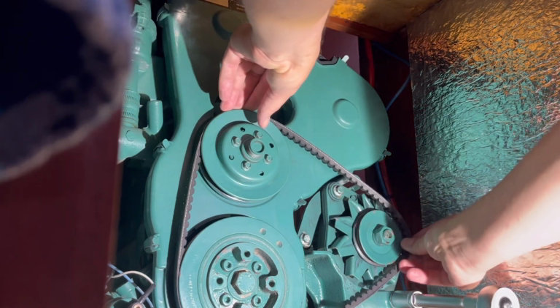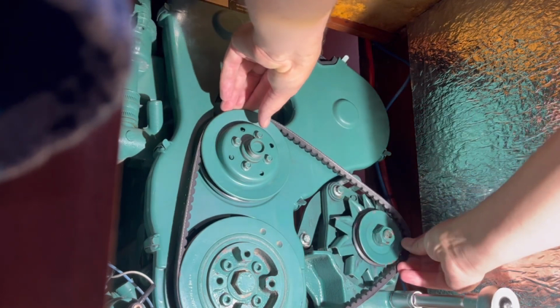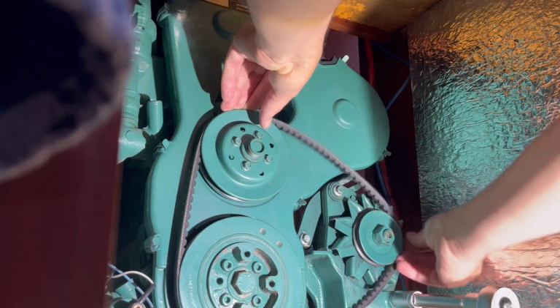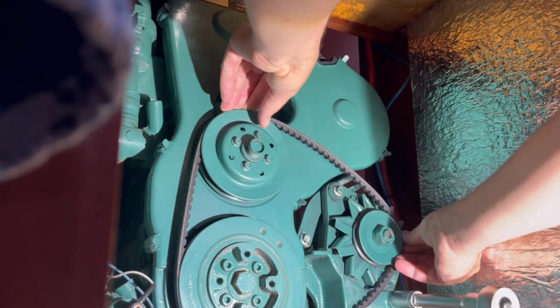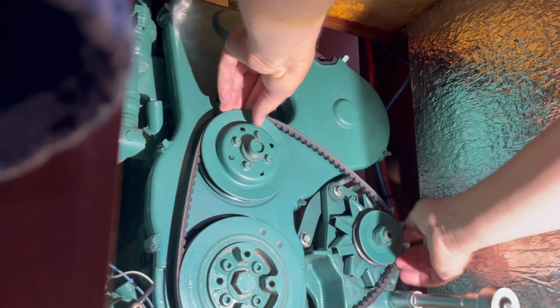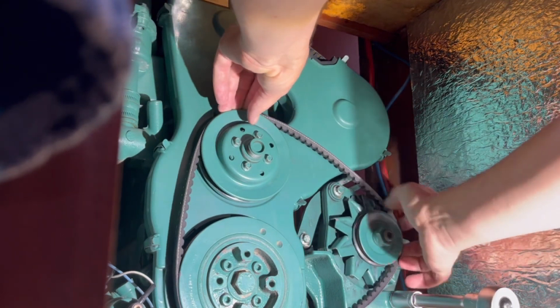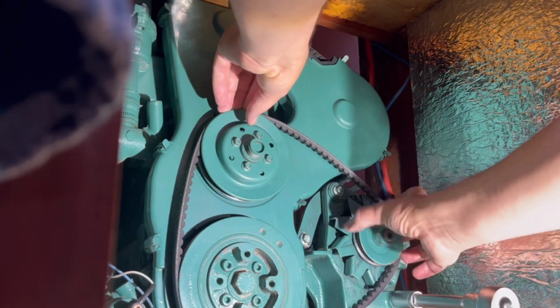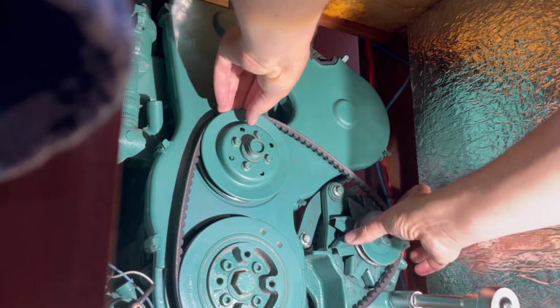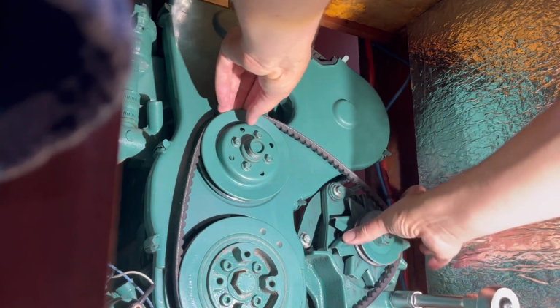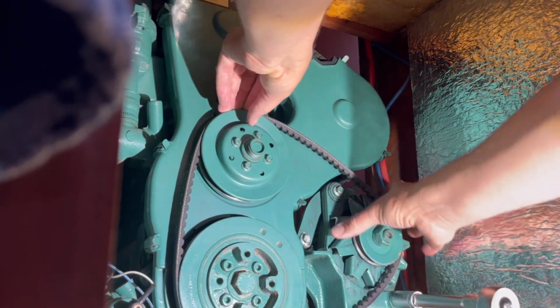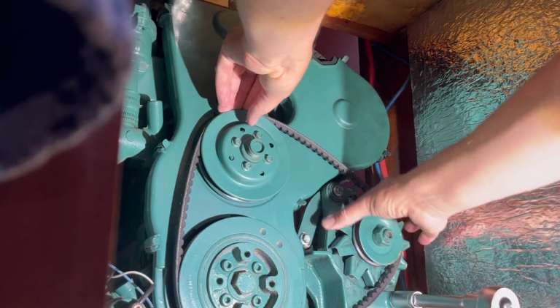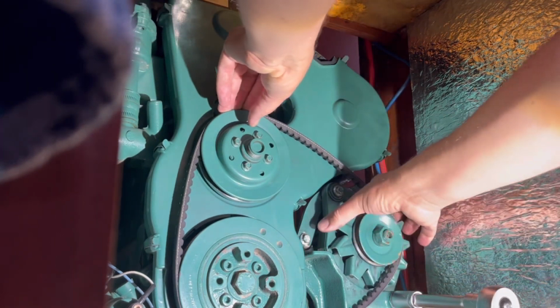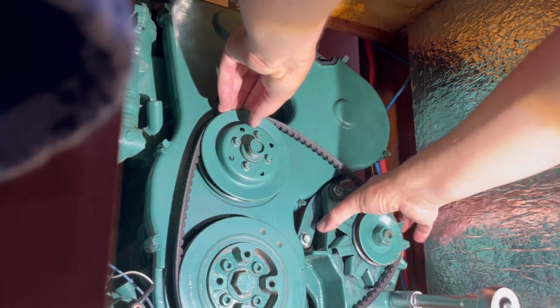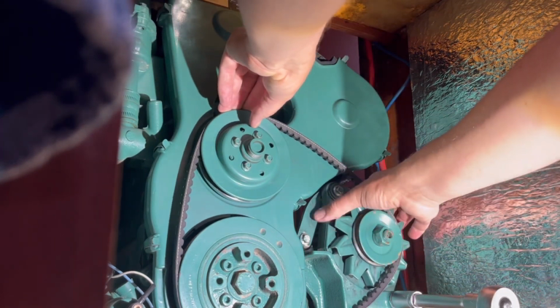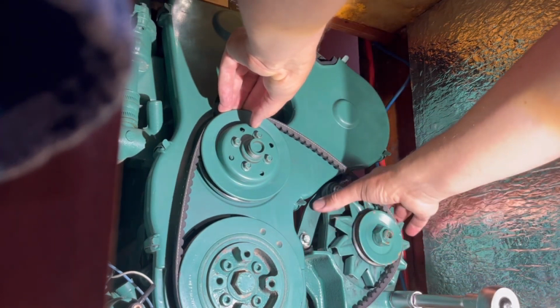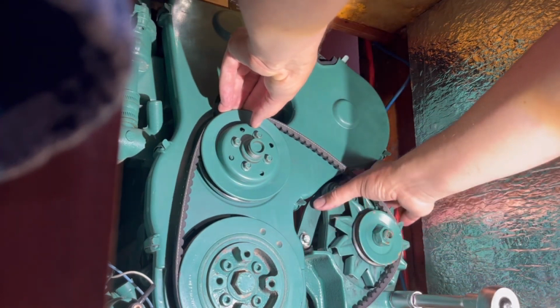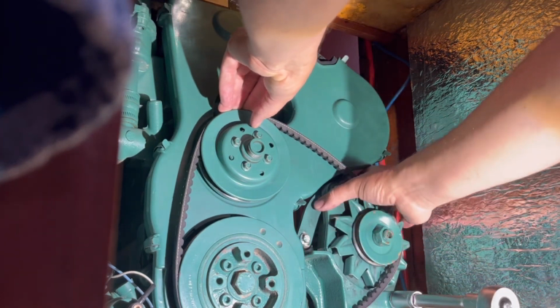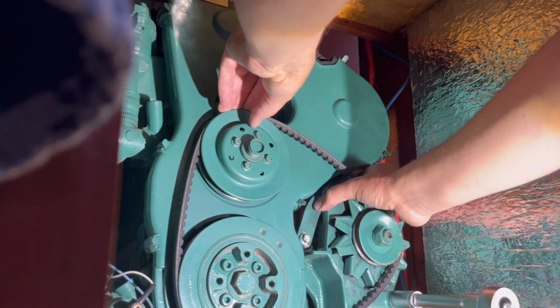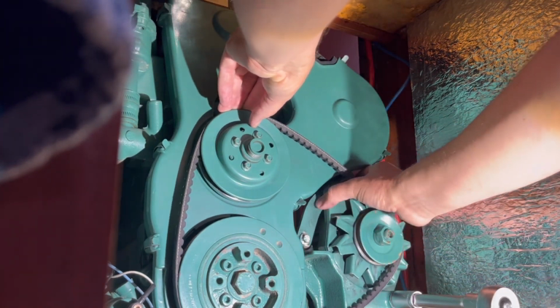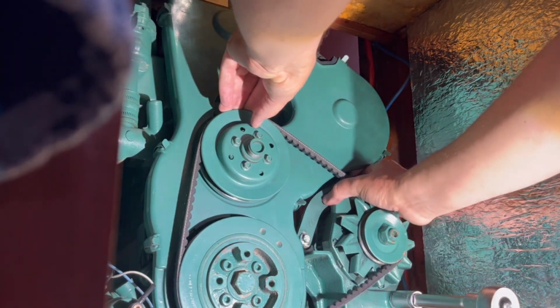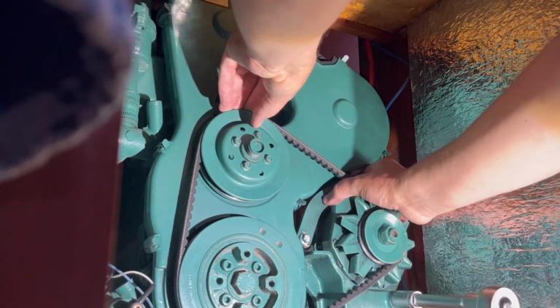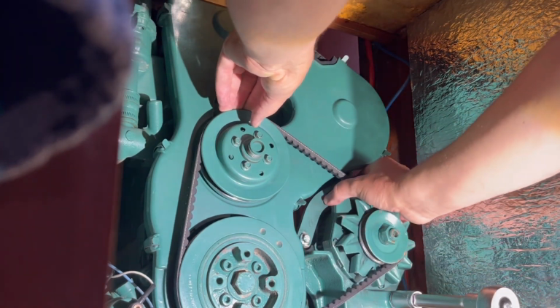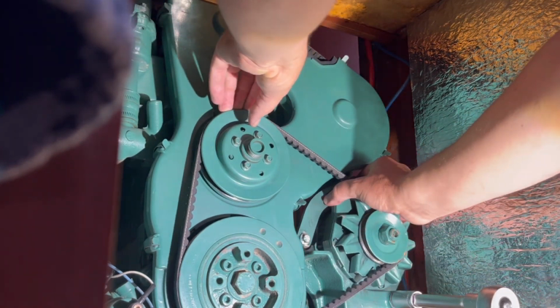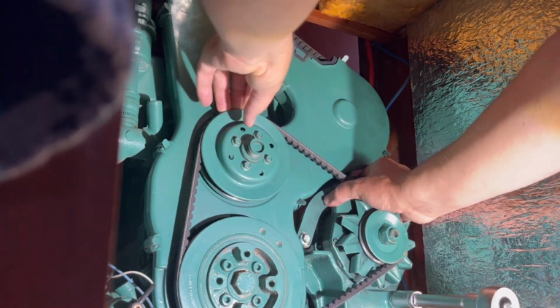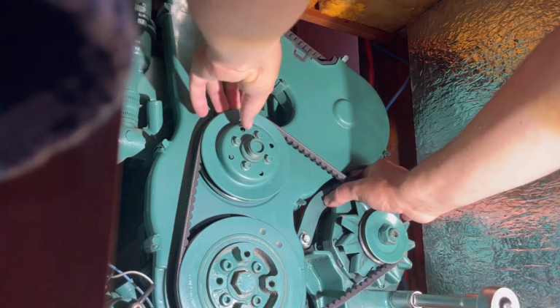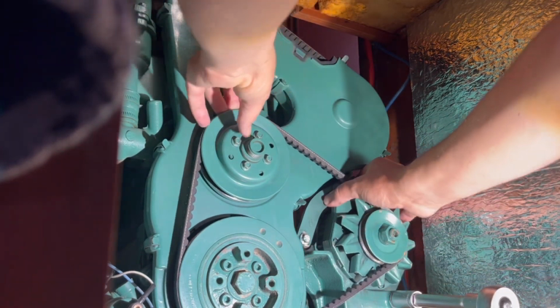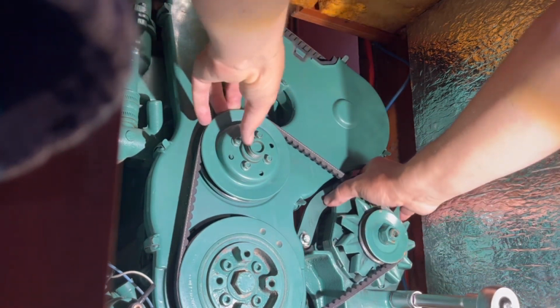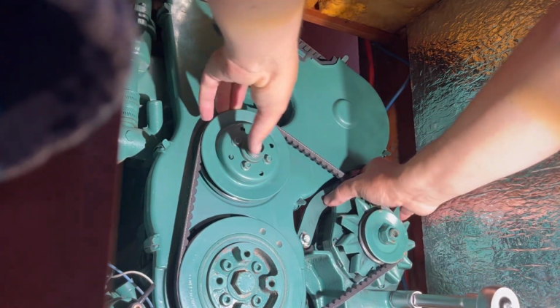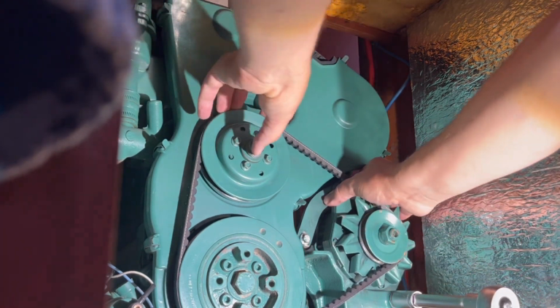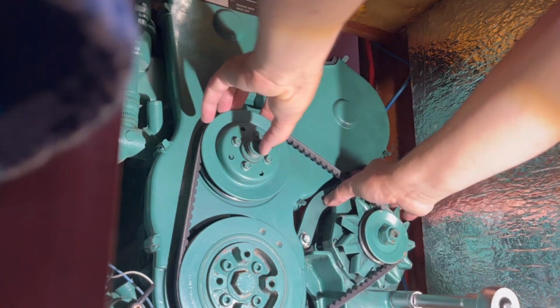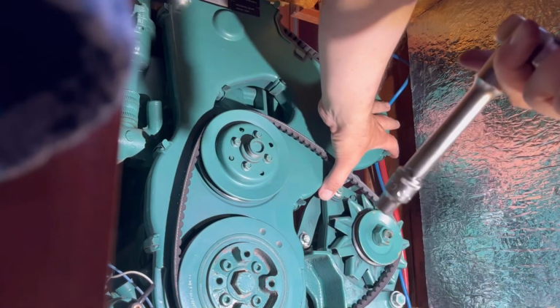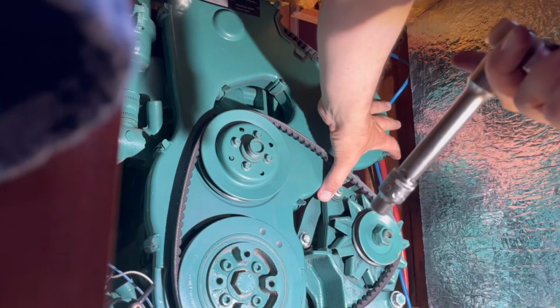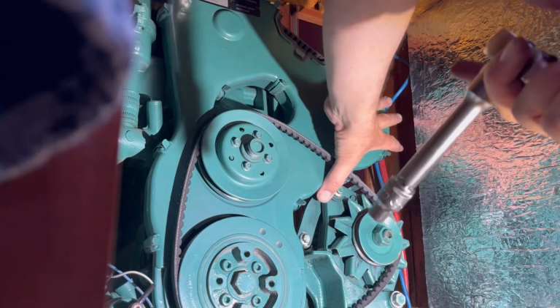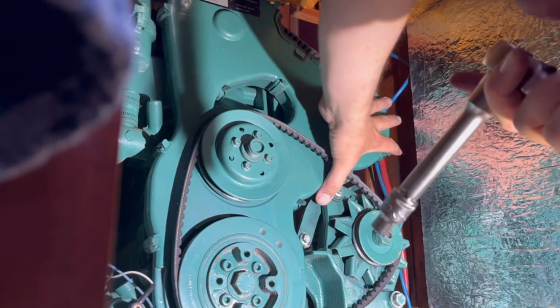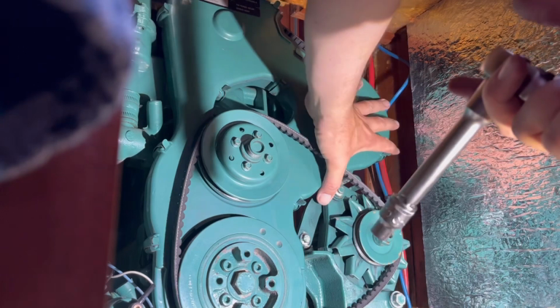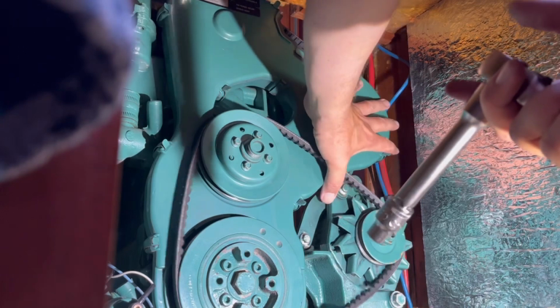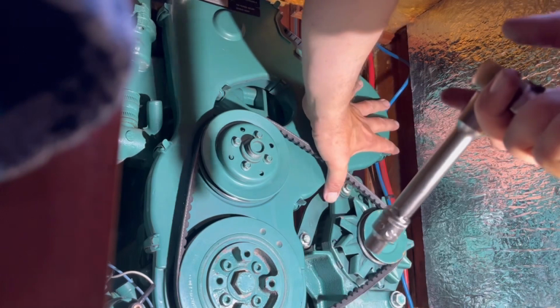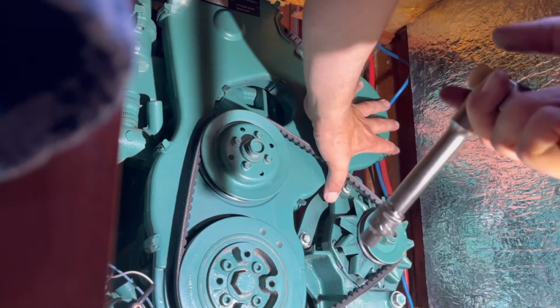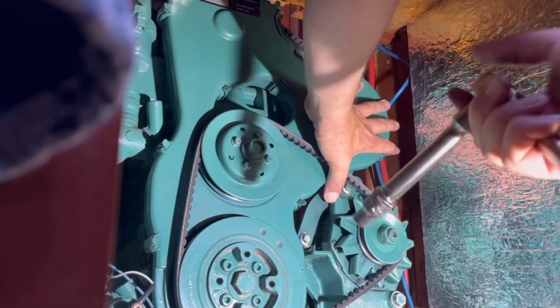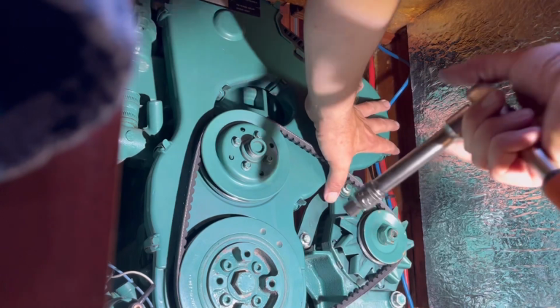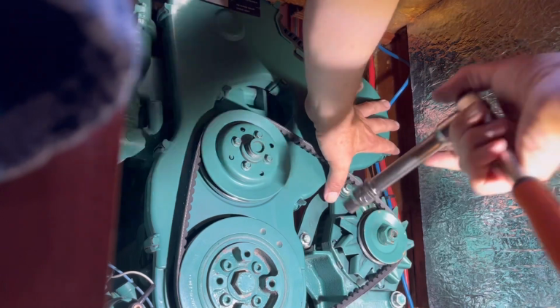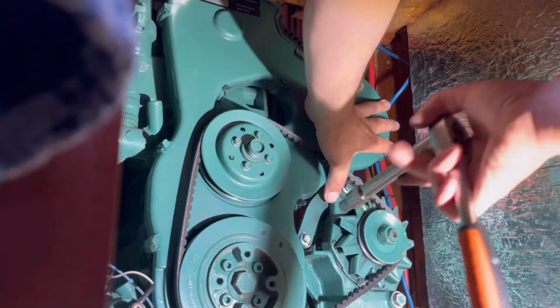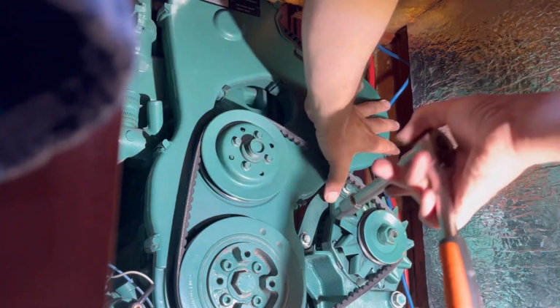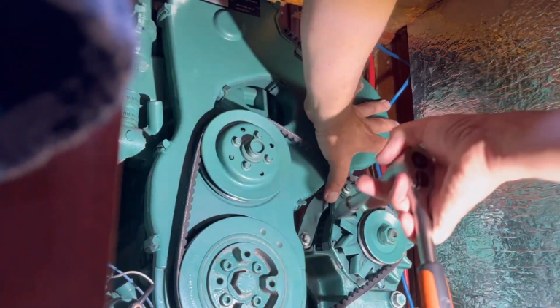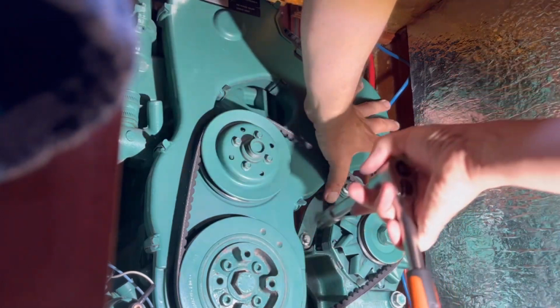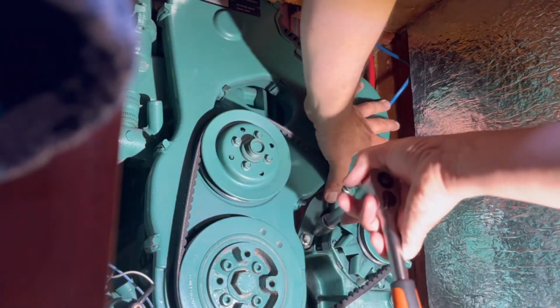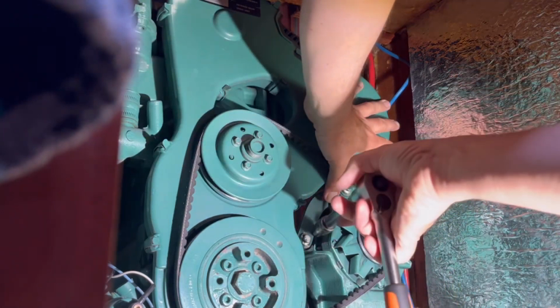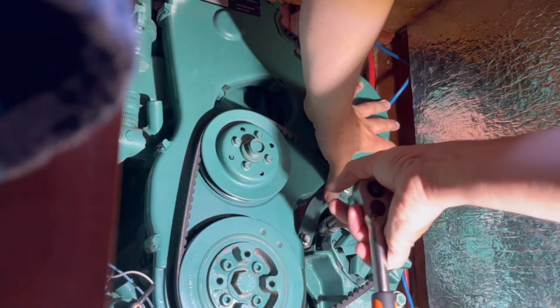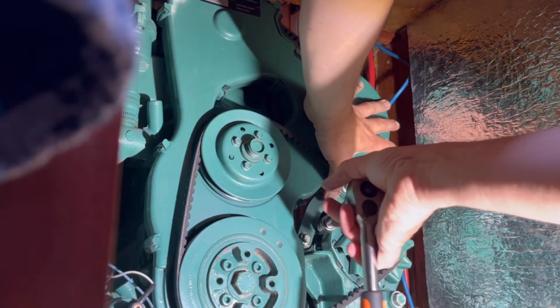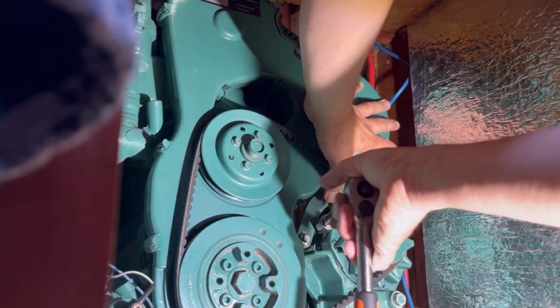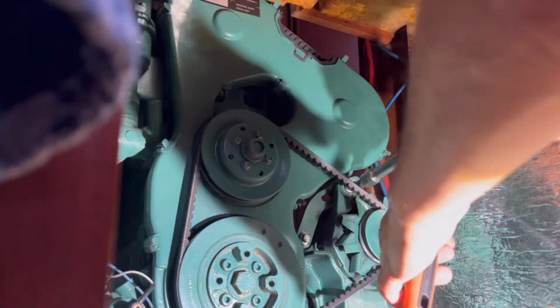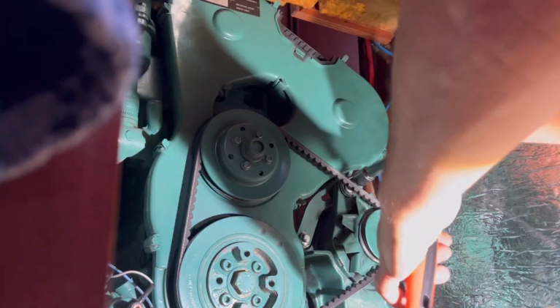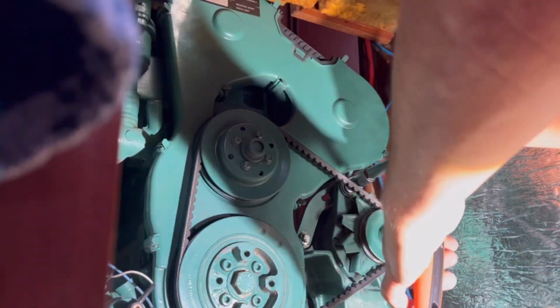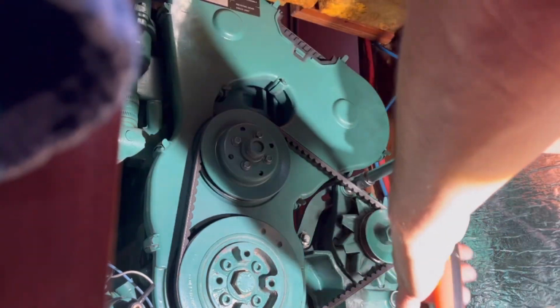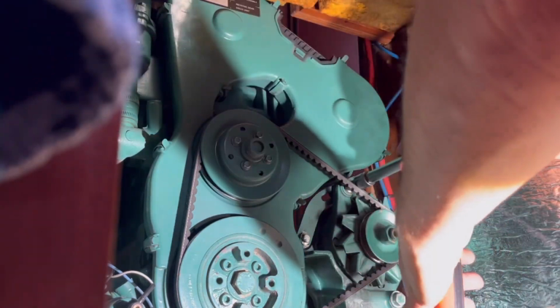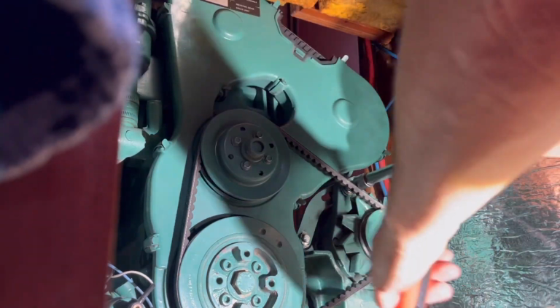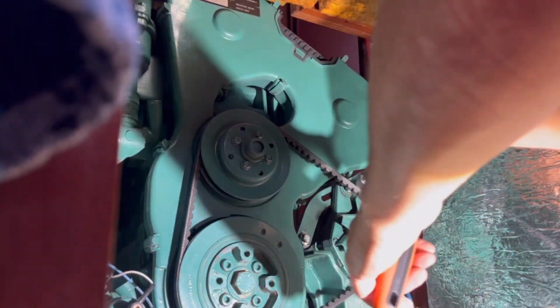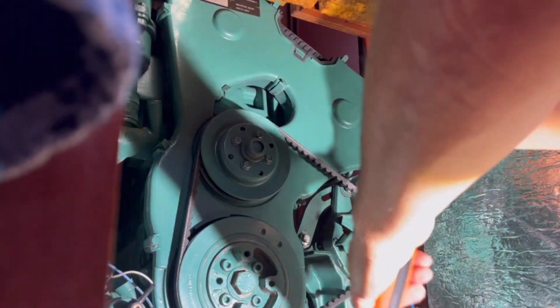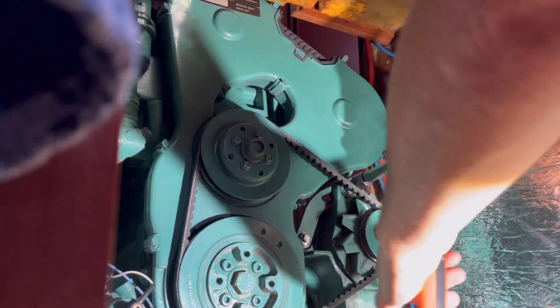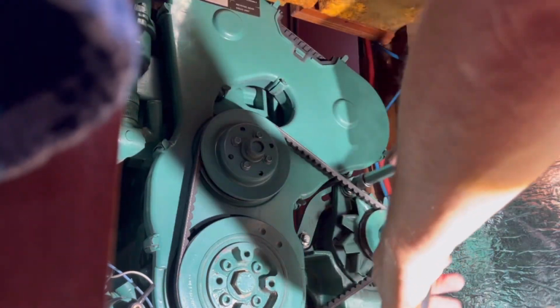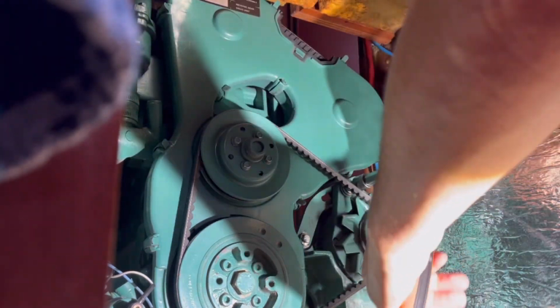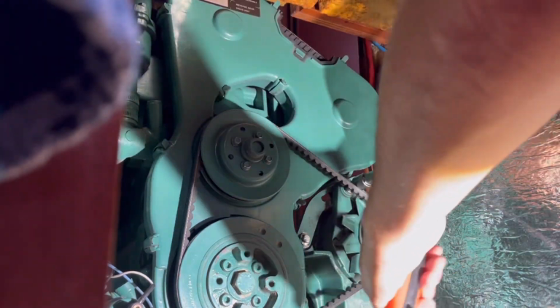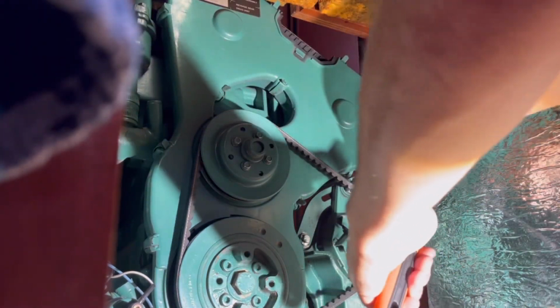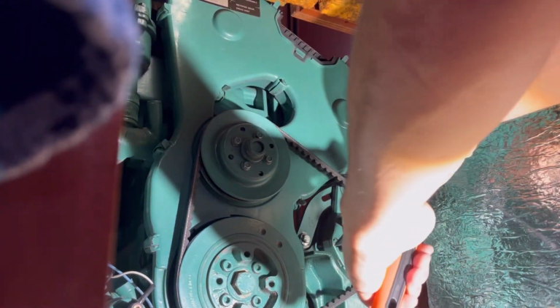Despite the issue with not being able to fit a tensioning tool into the engine compartment, the engine has worked just fine.